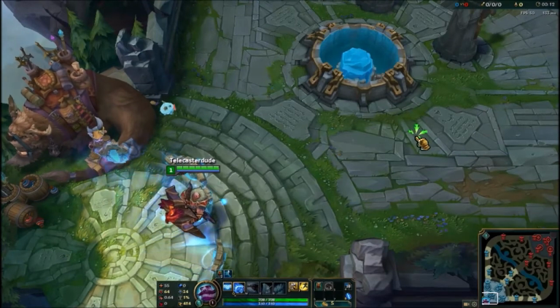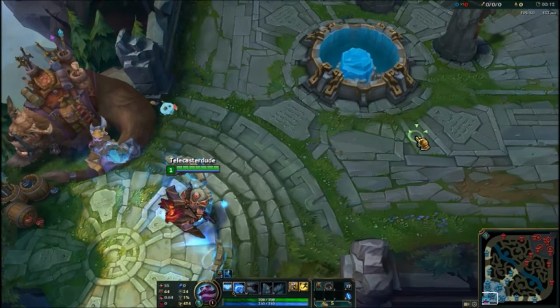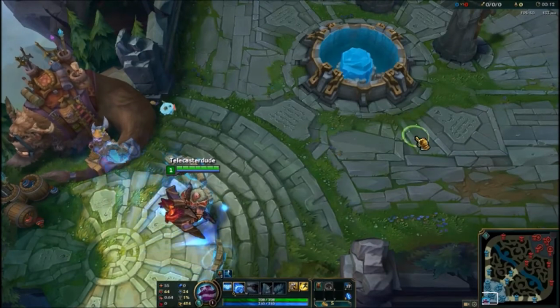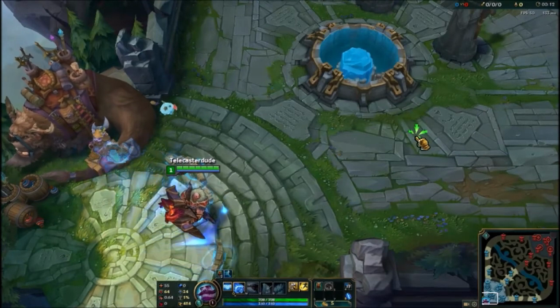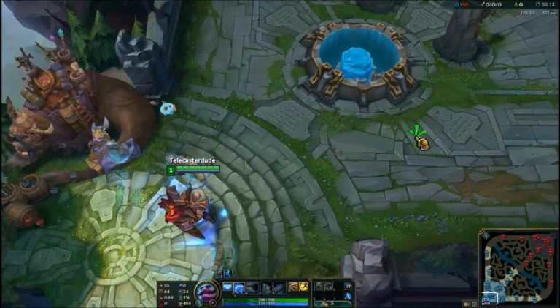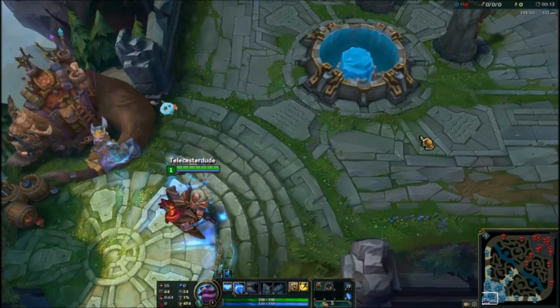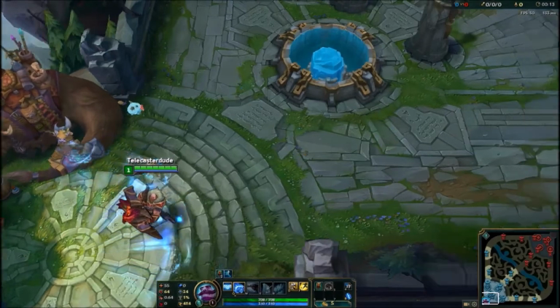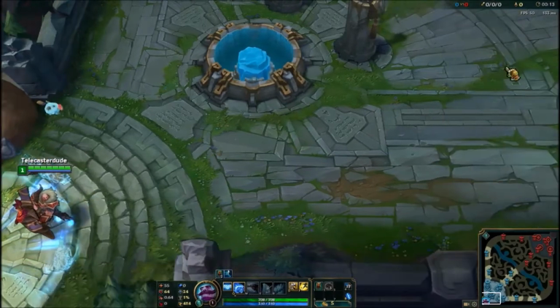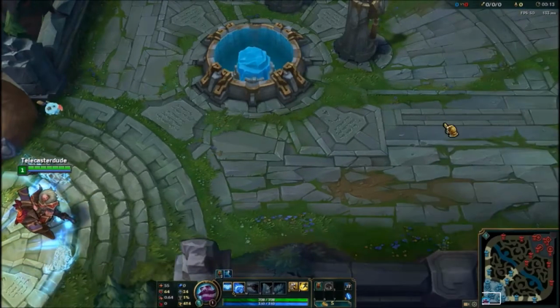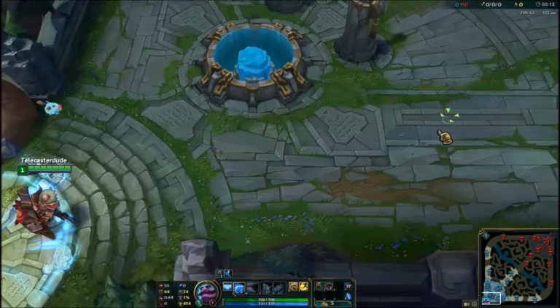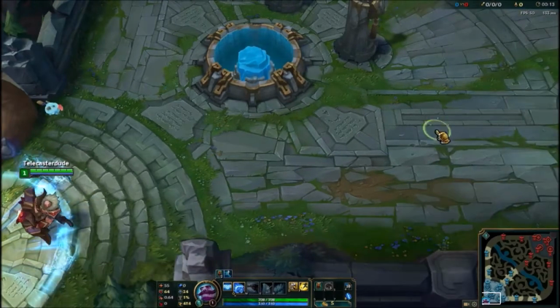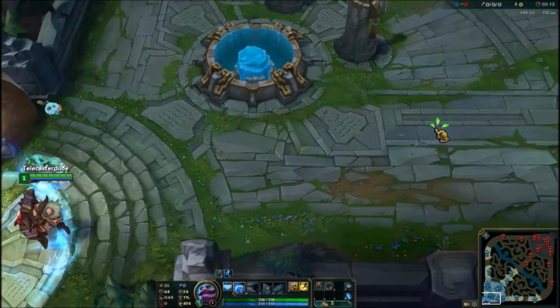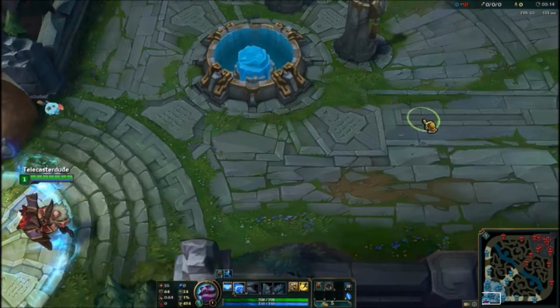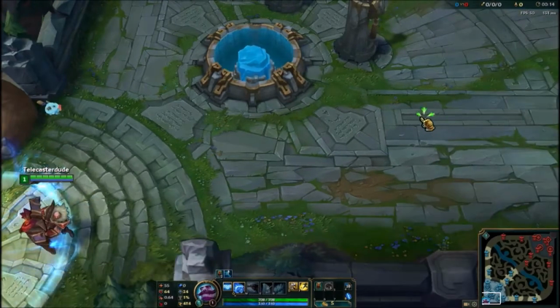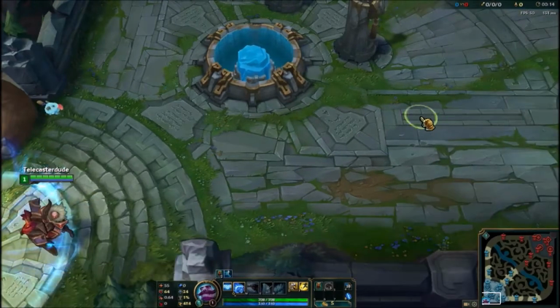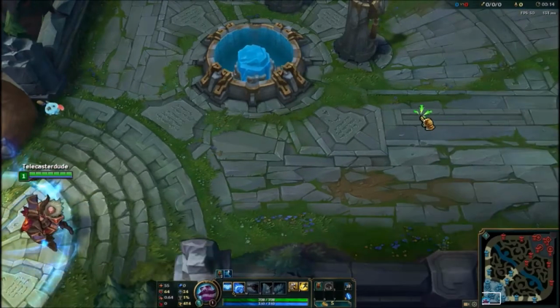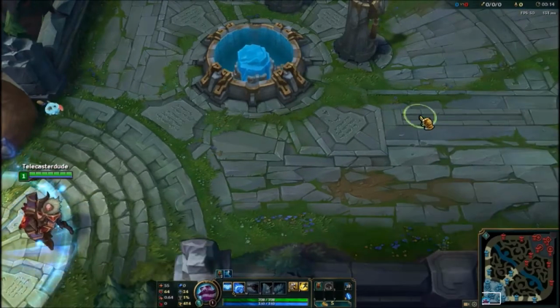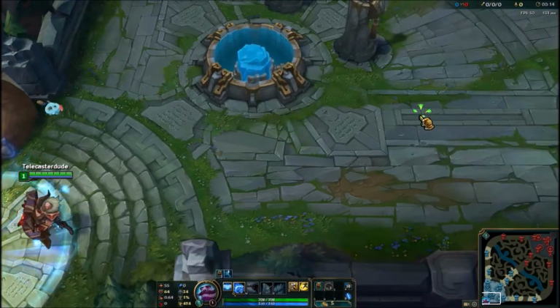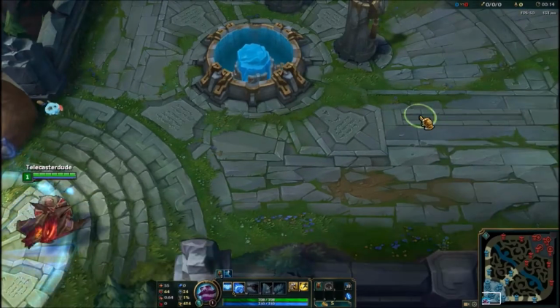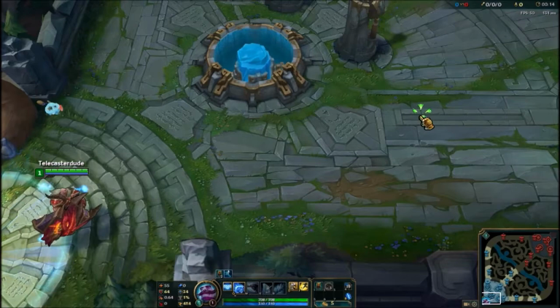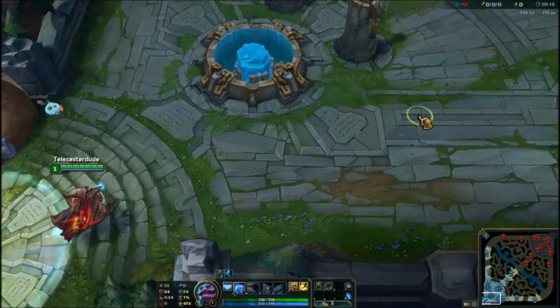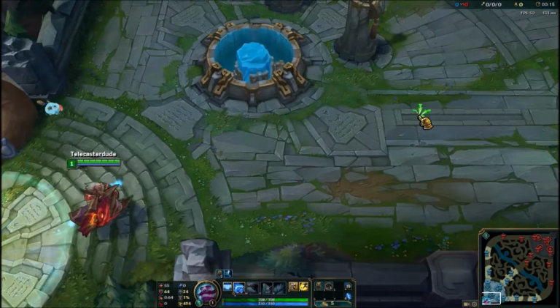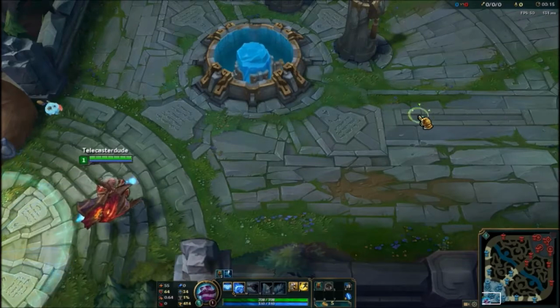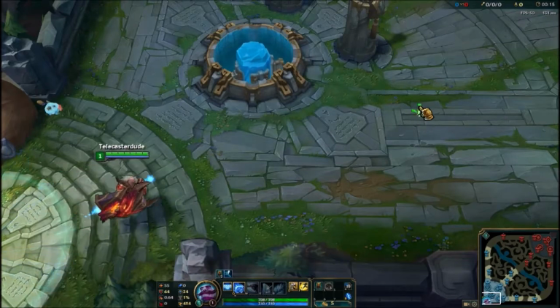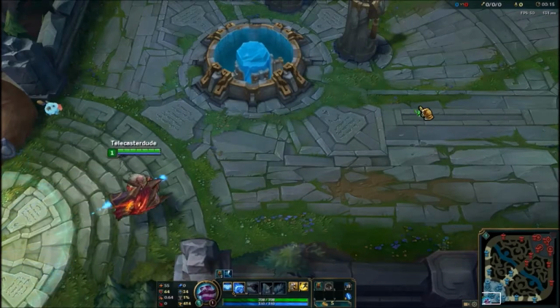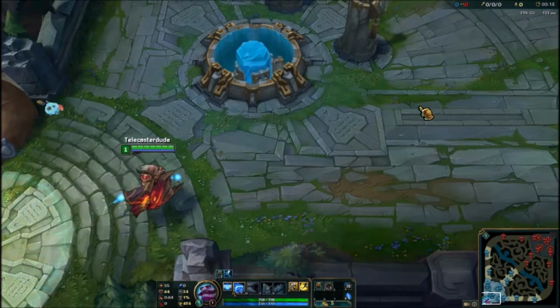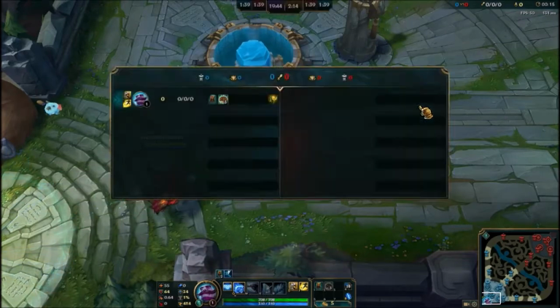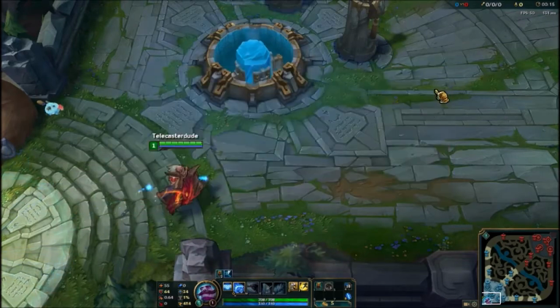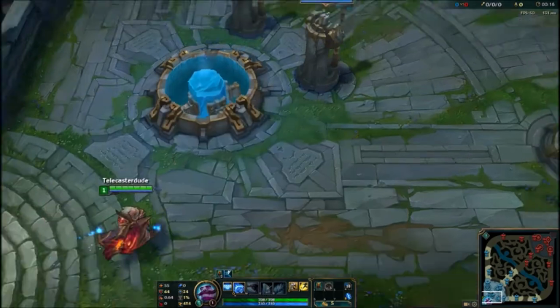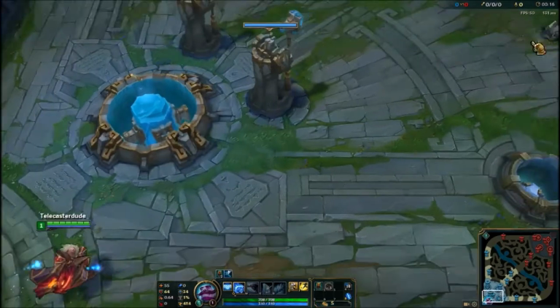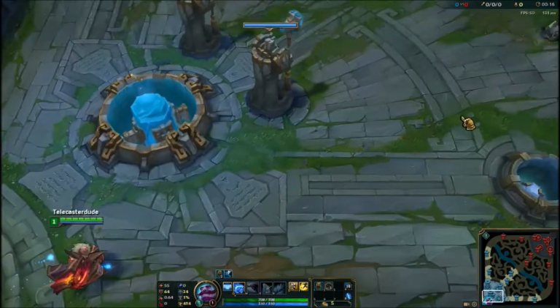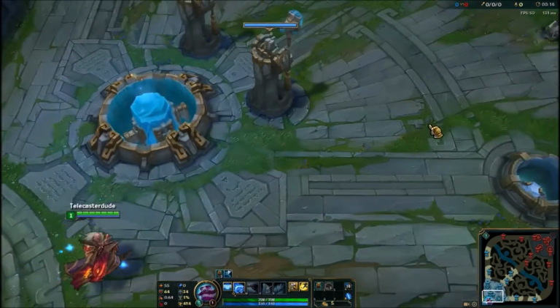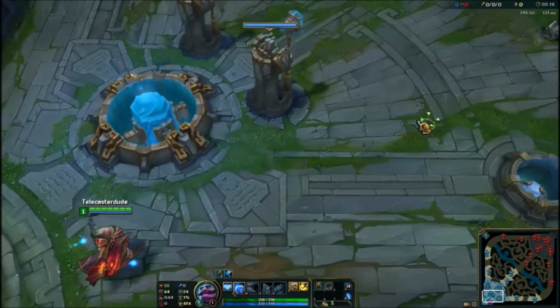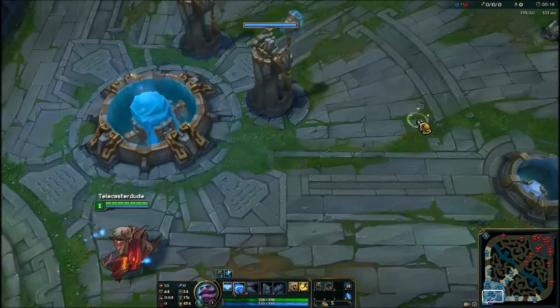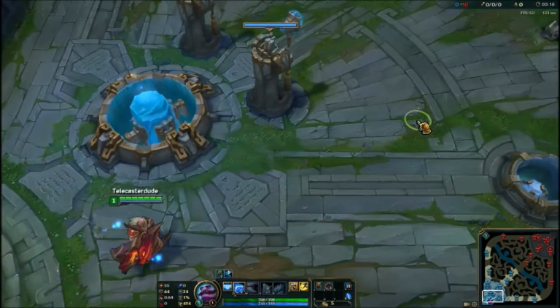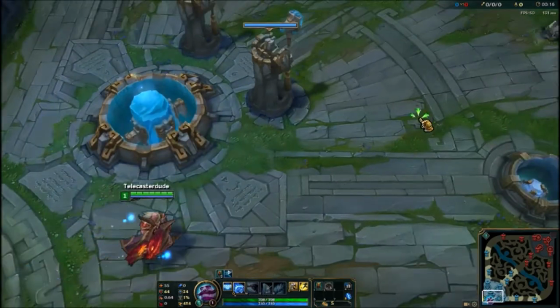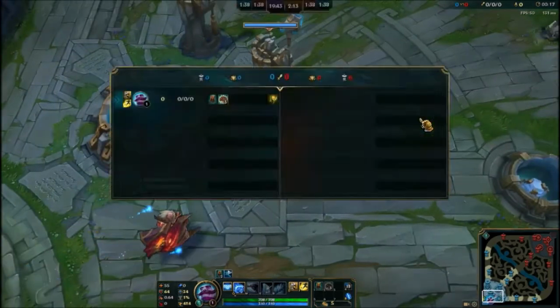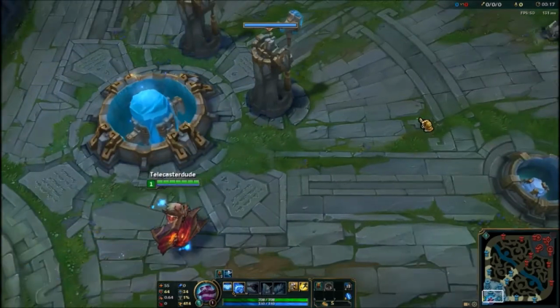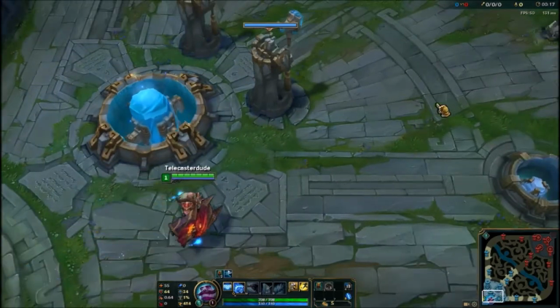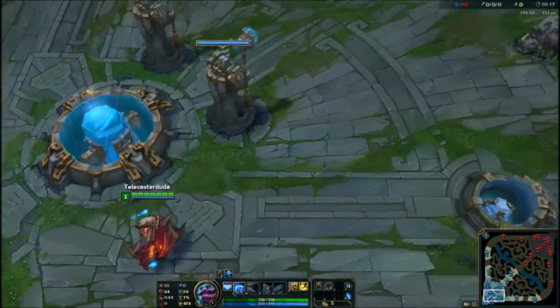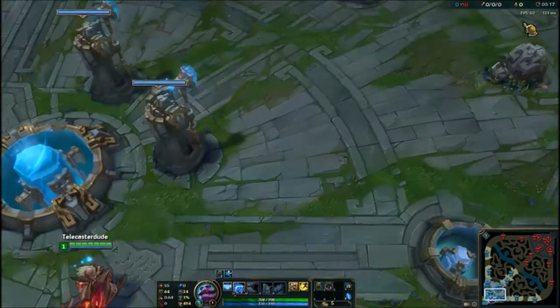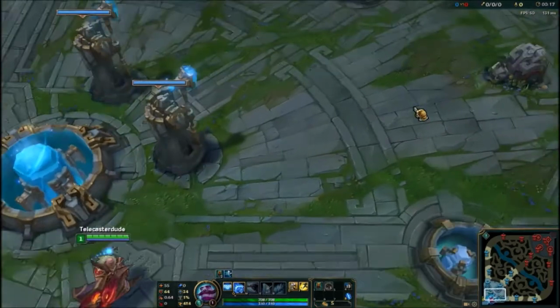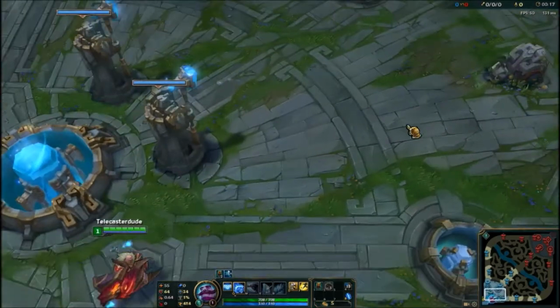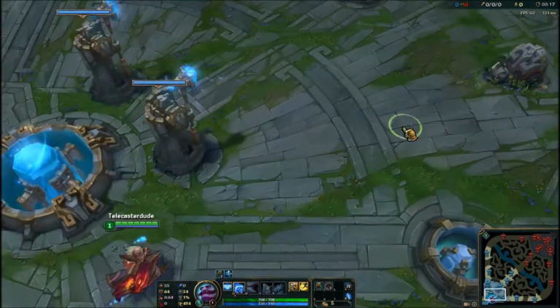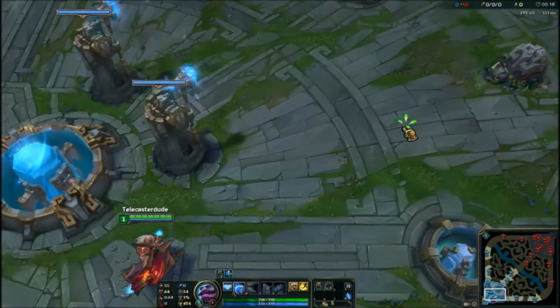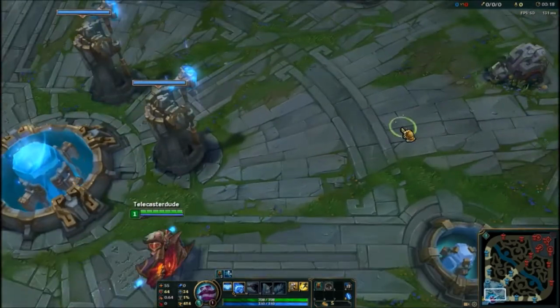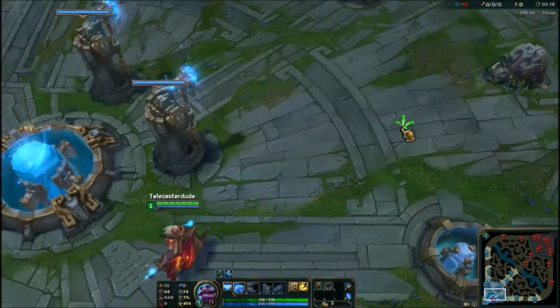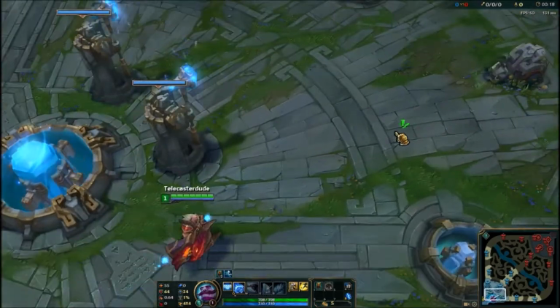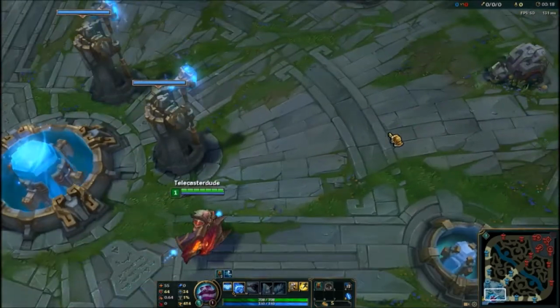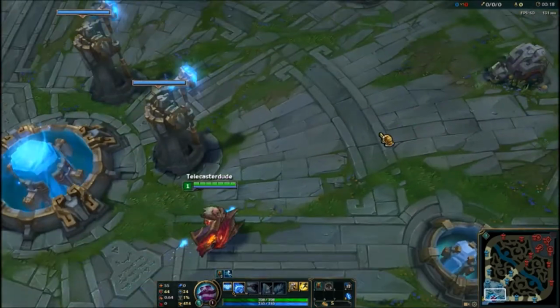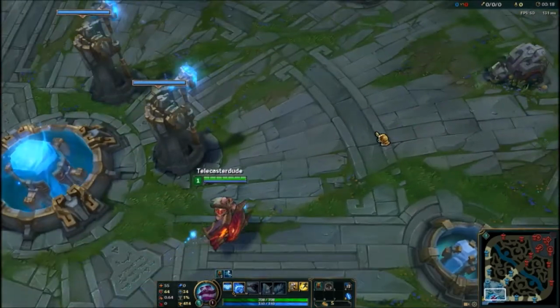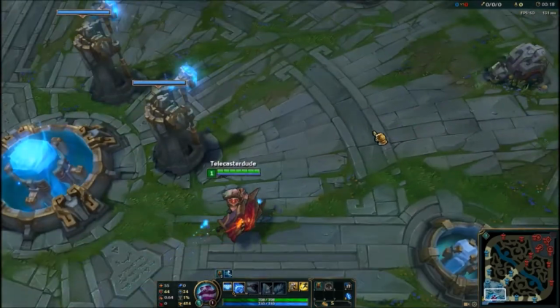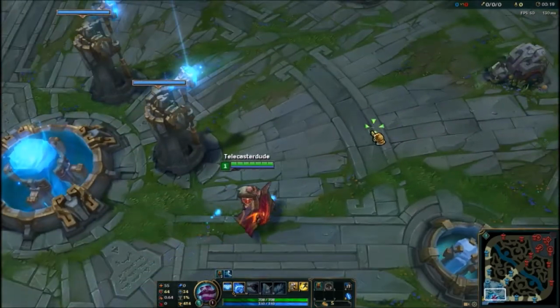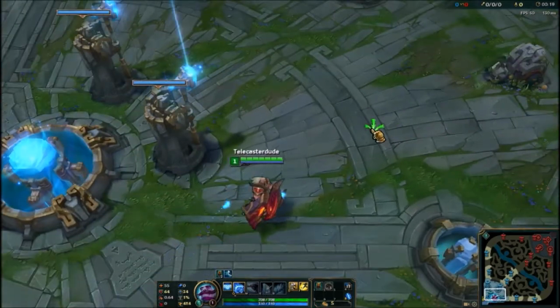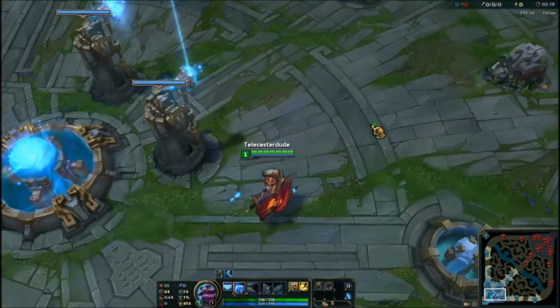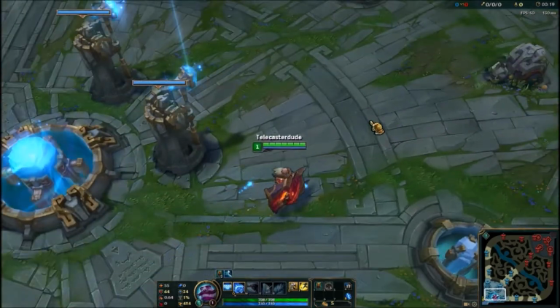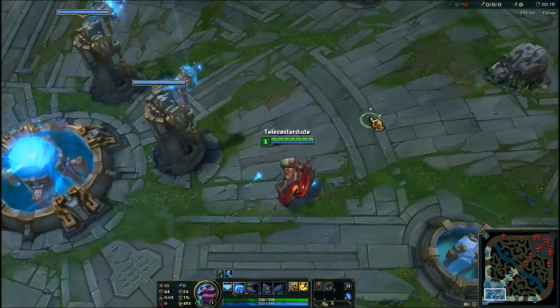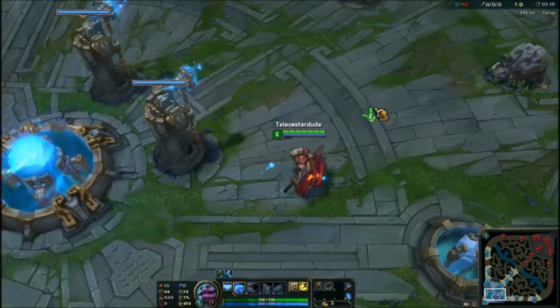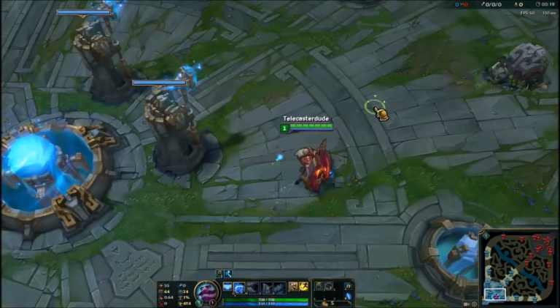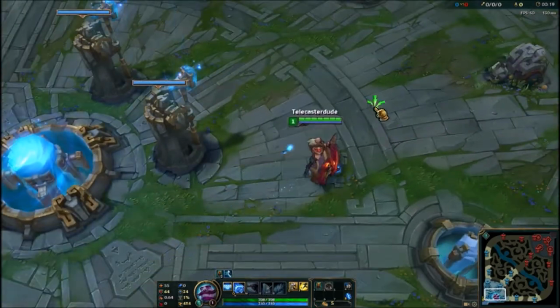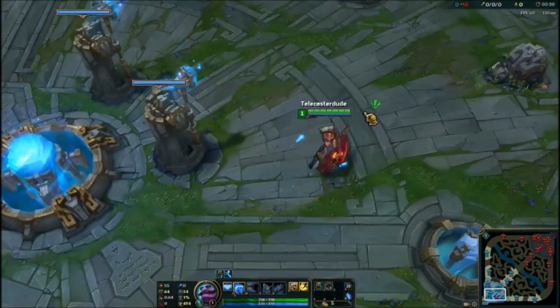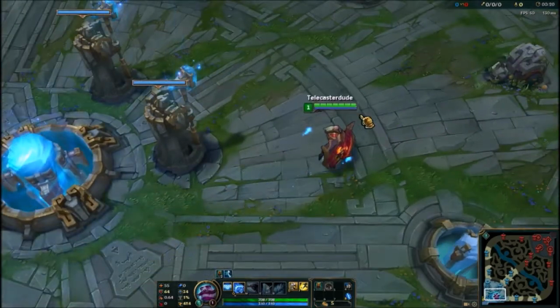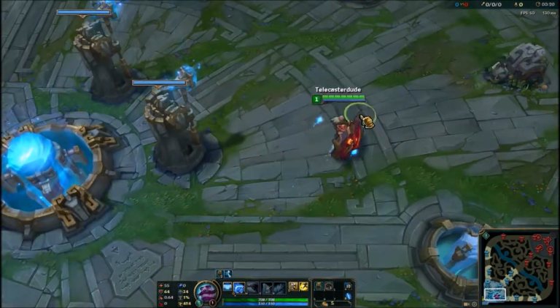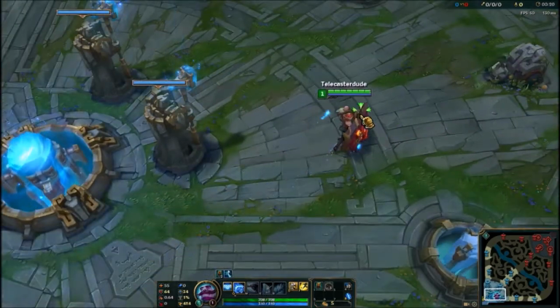The first one is the Braum Q-Flash. Basically you Q and then Flash to cancel the Q cast time animation.